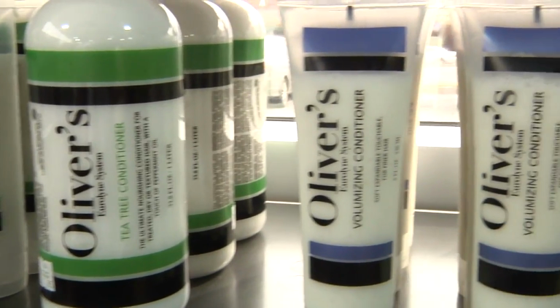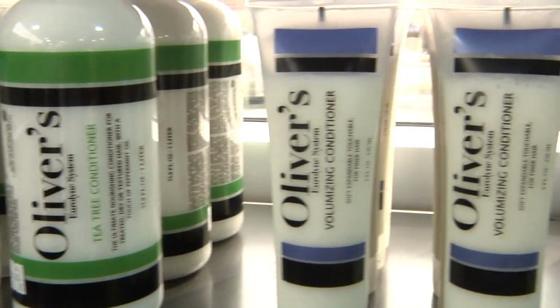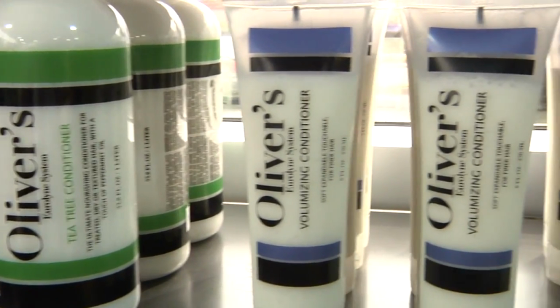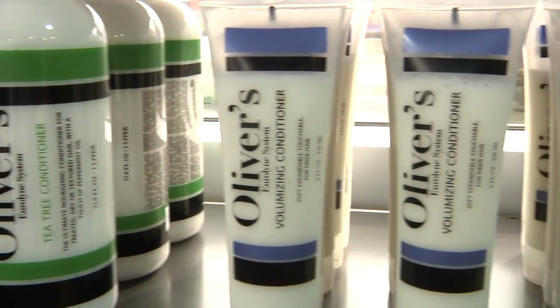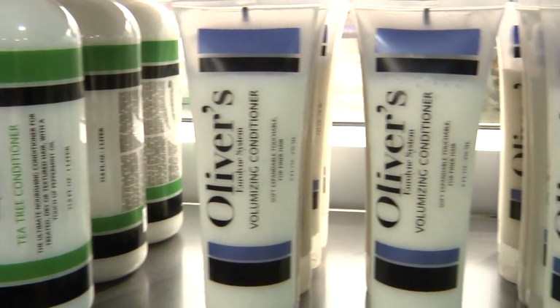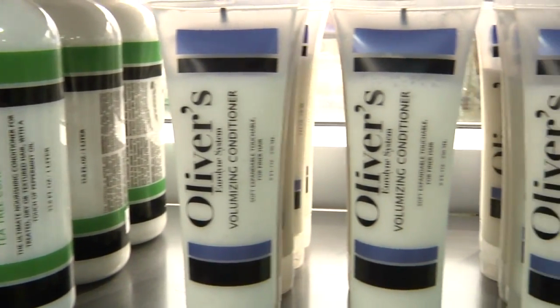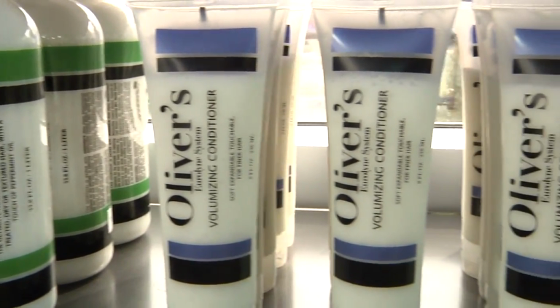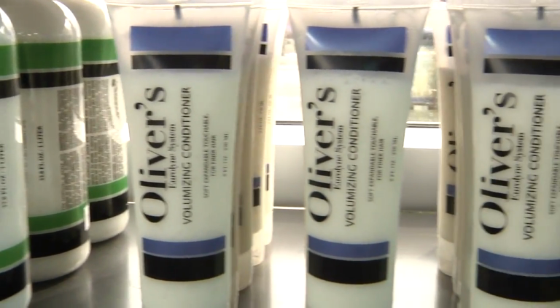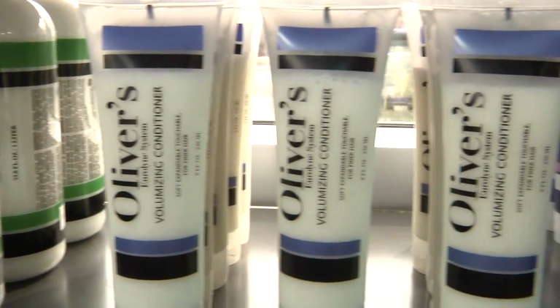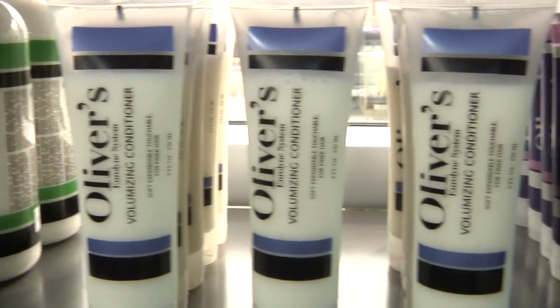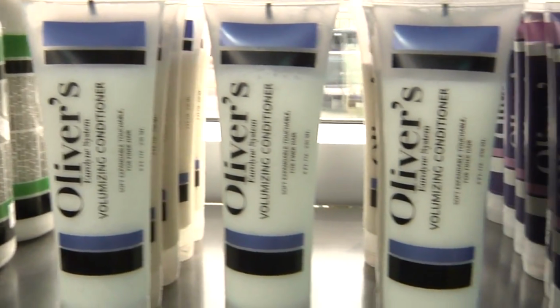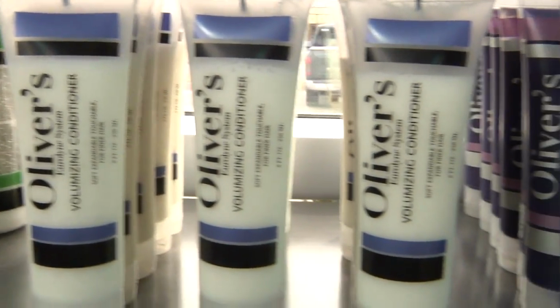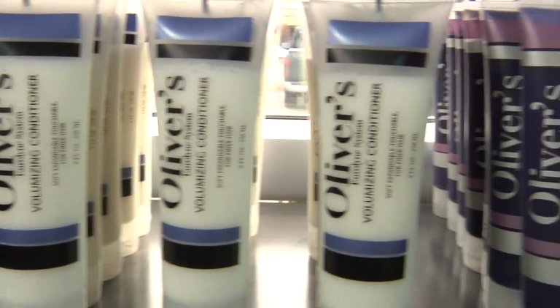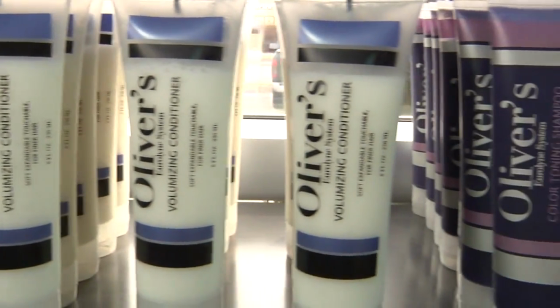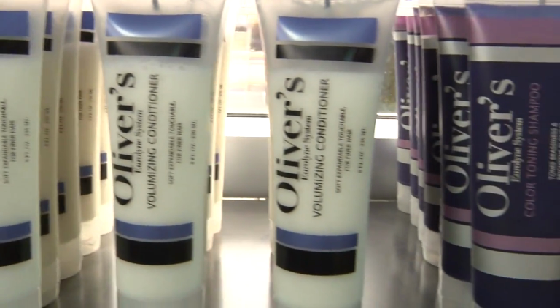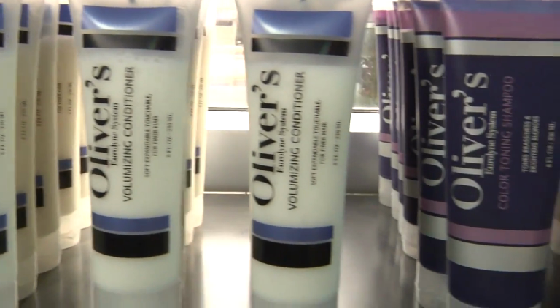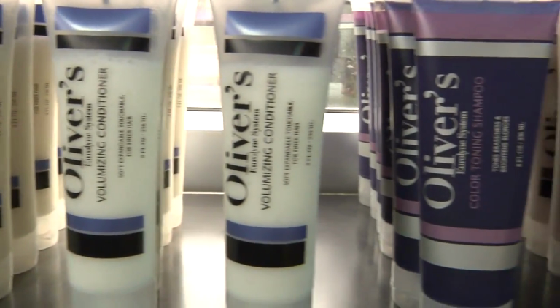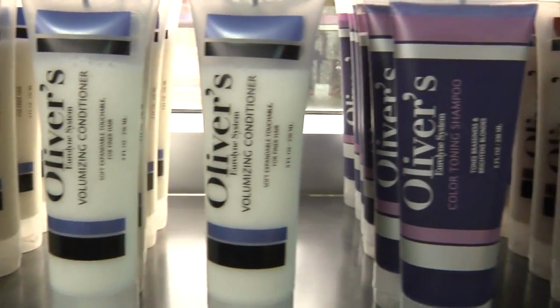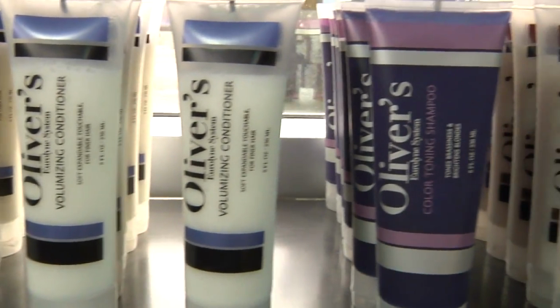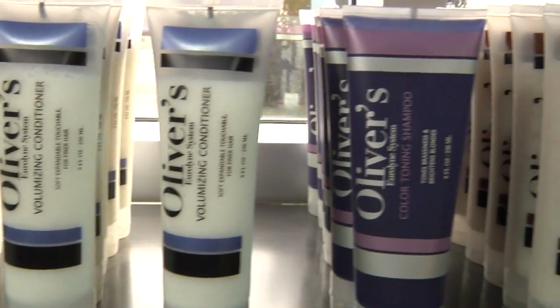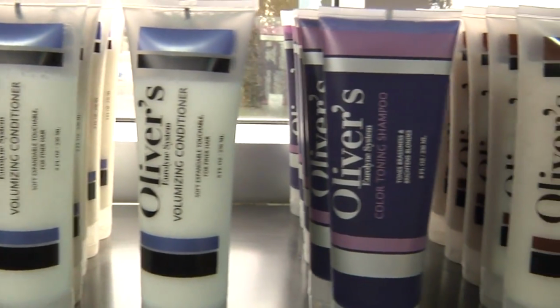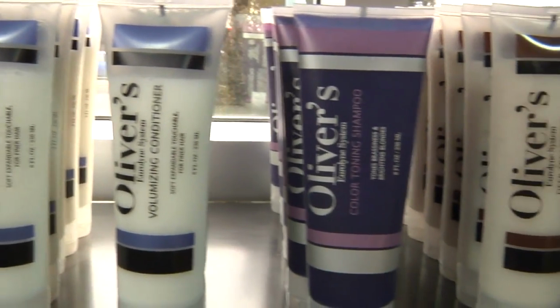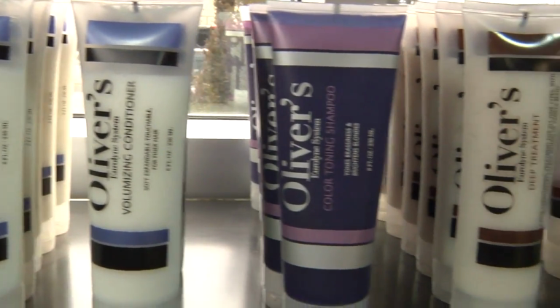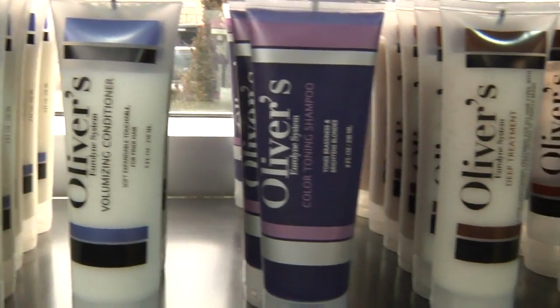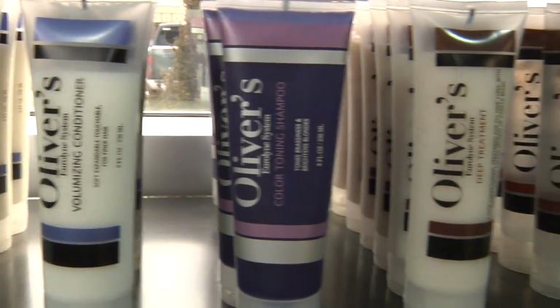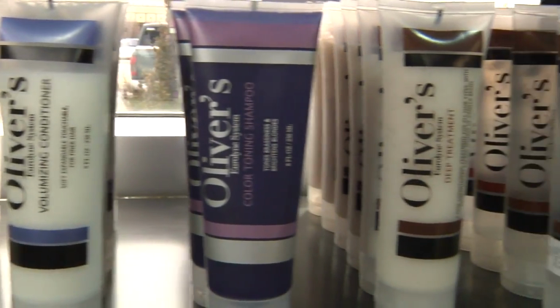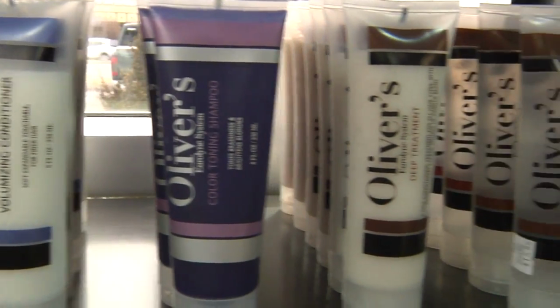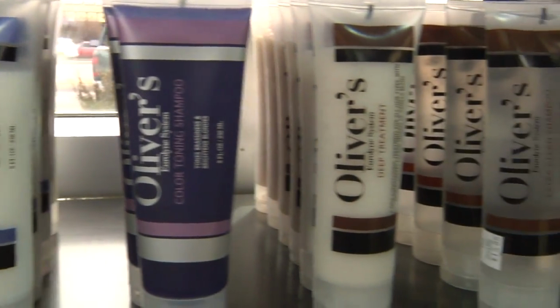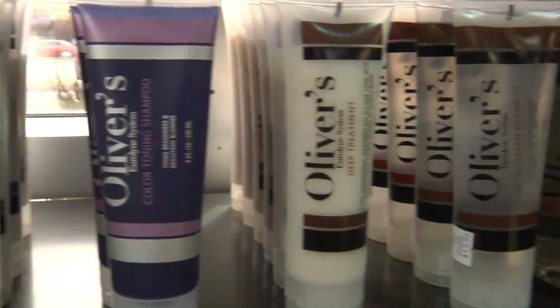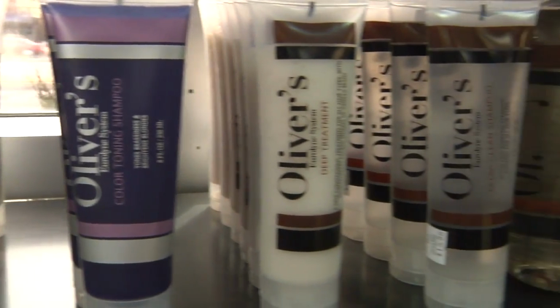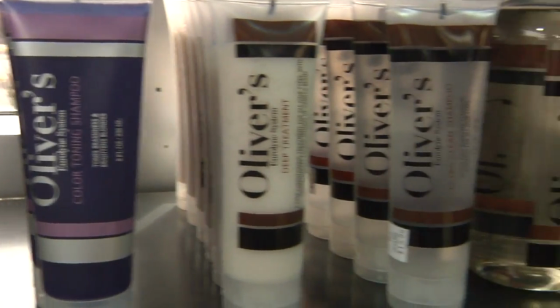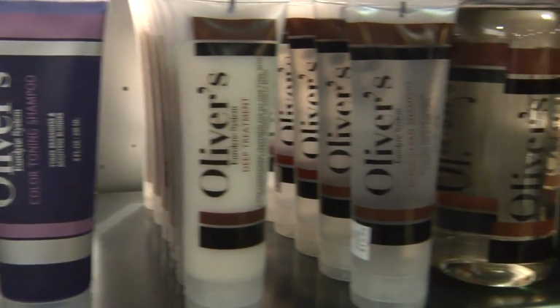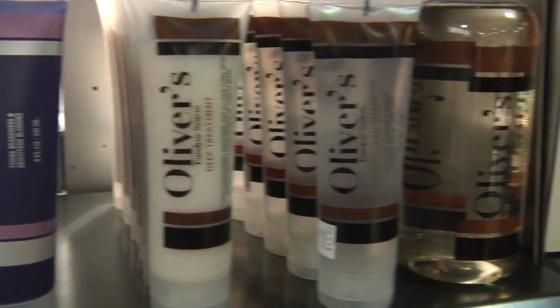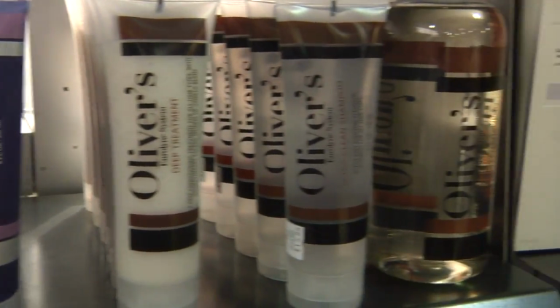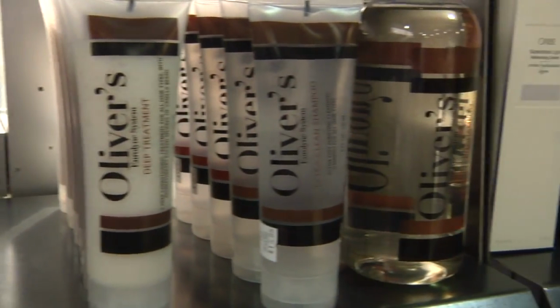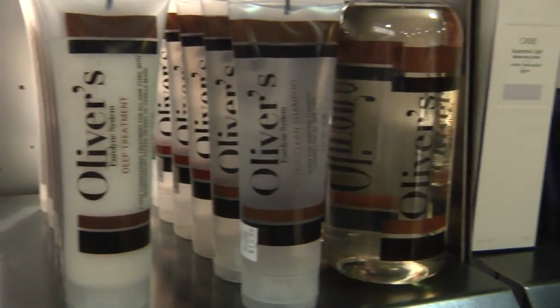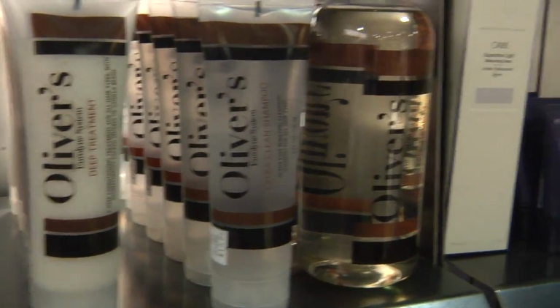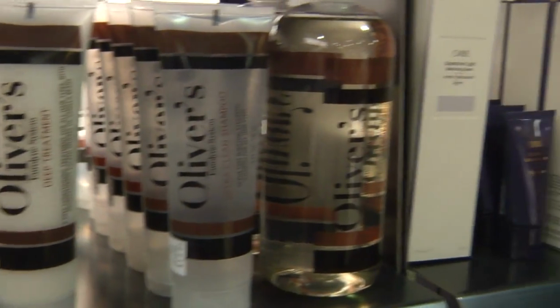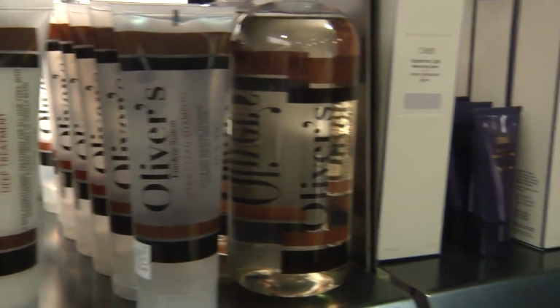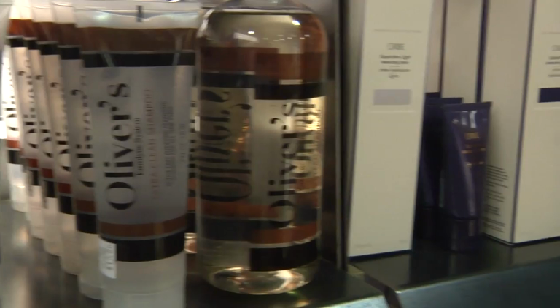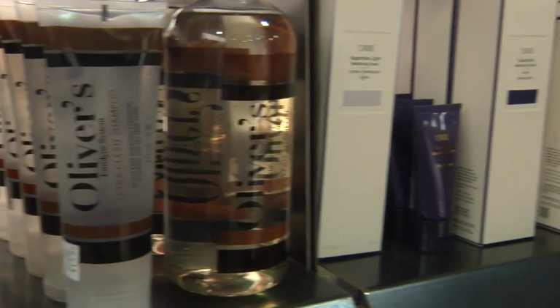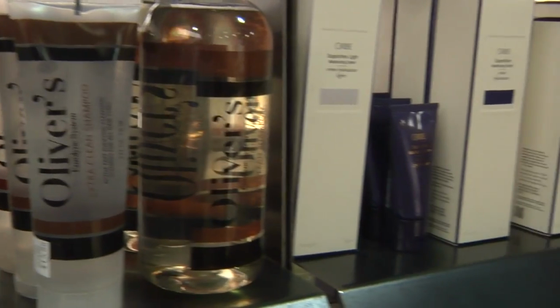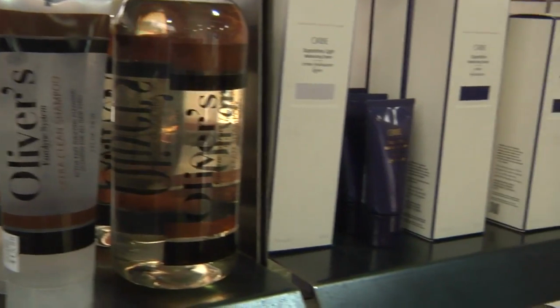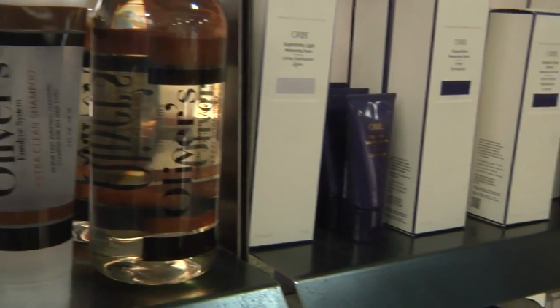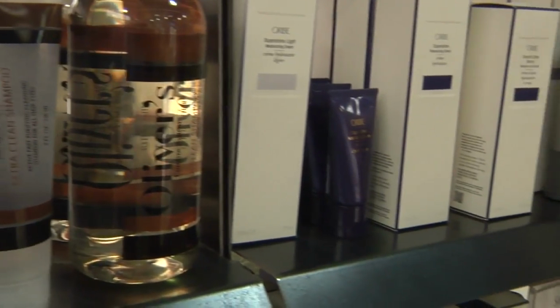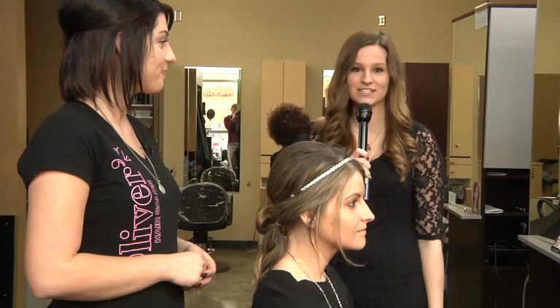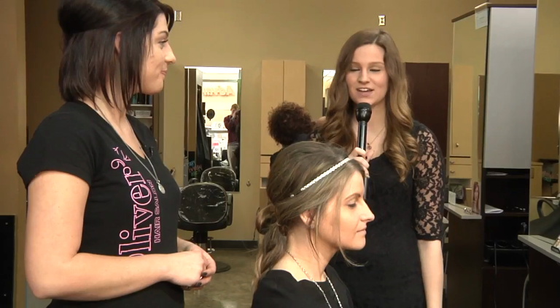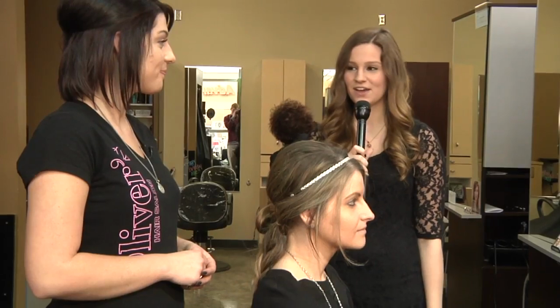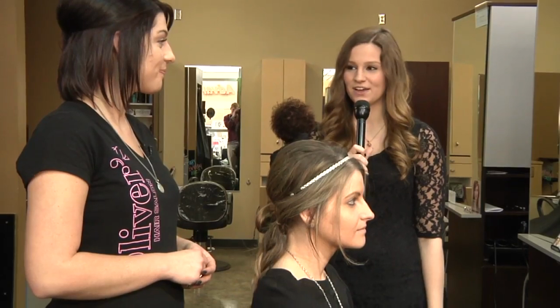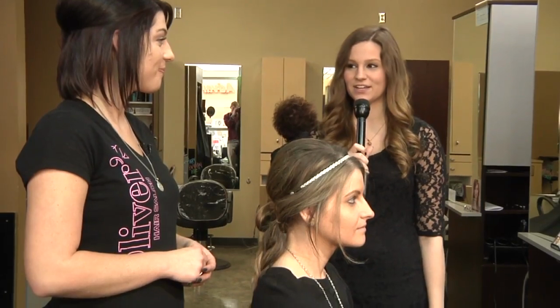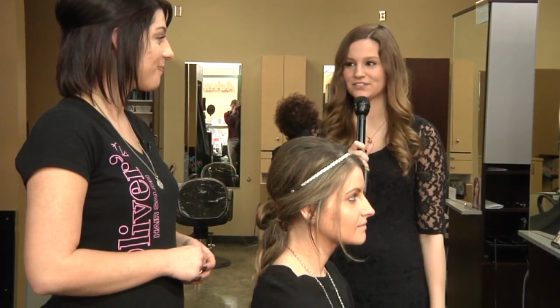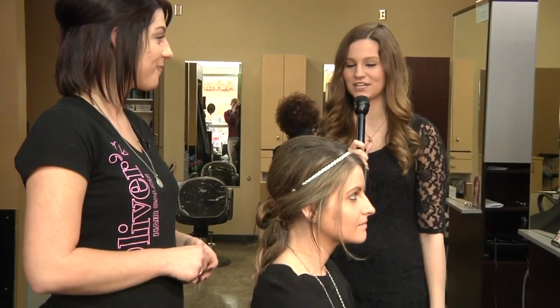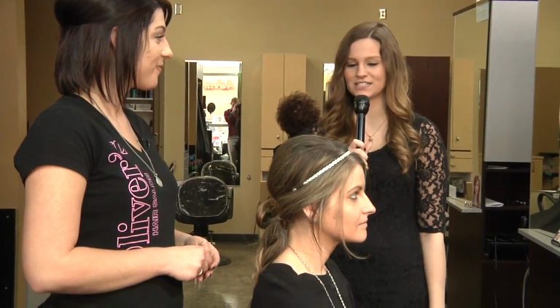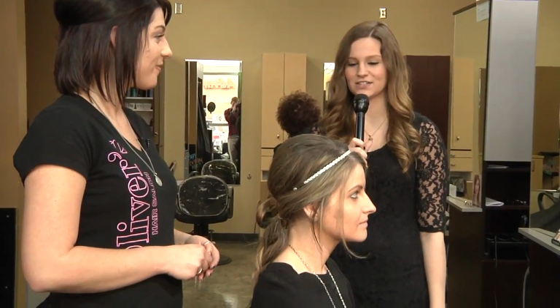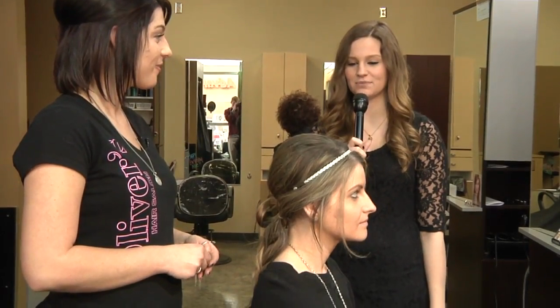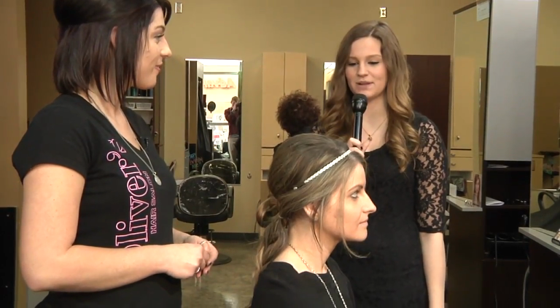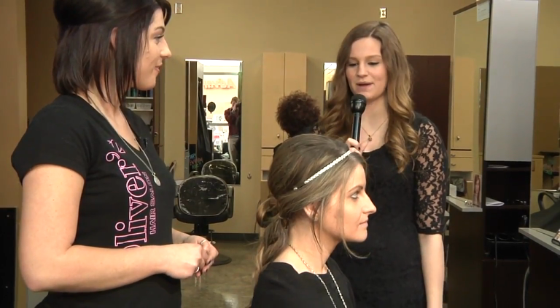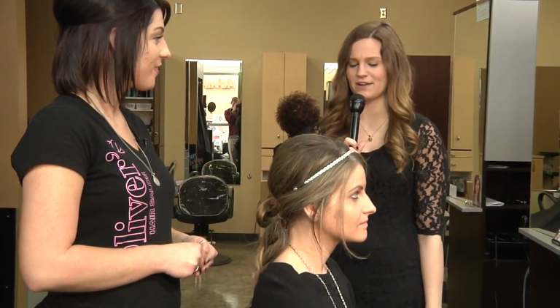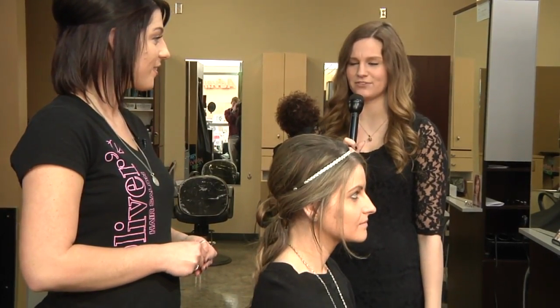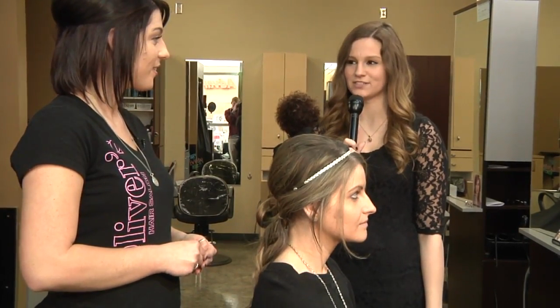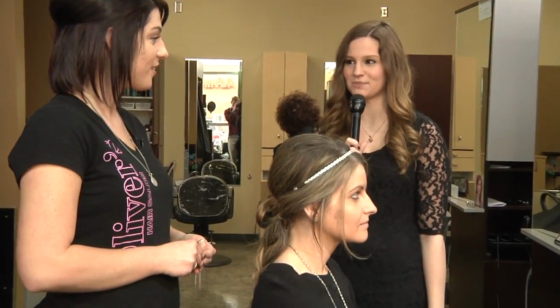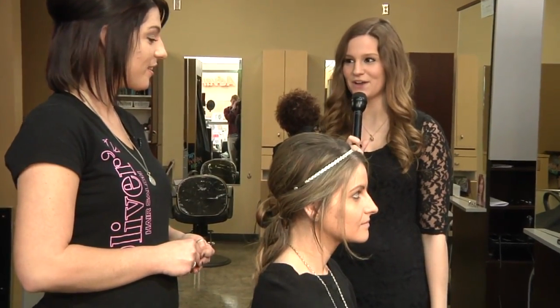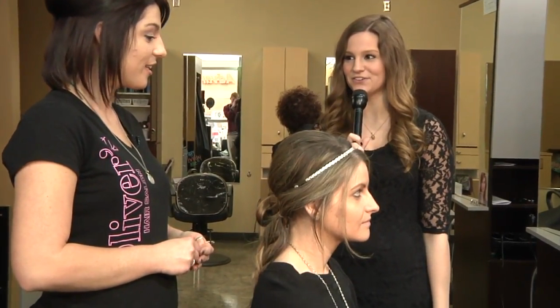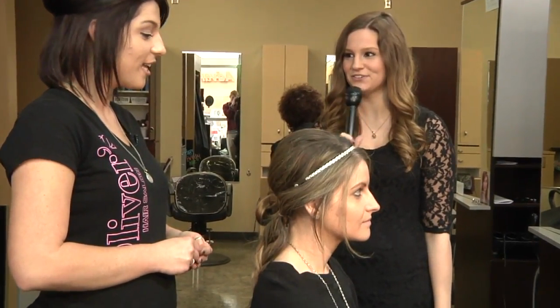This is Sarah Kinney here with Allie from Oliver's Hair Salon, telling us about spring break hairstyles. Can you tell us a little bit about our first model?